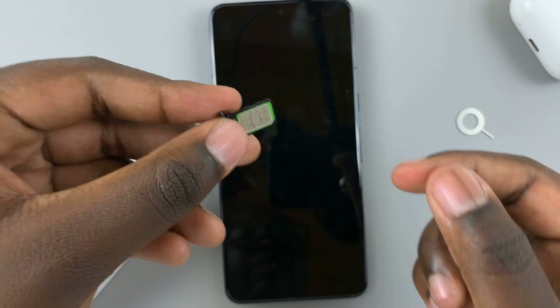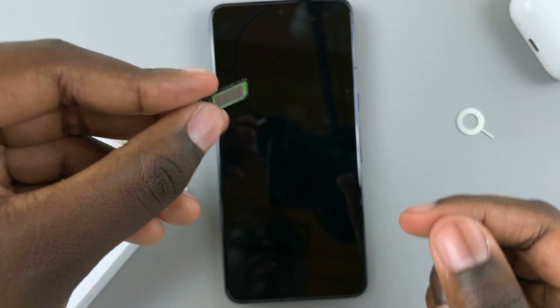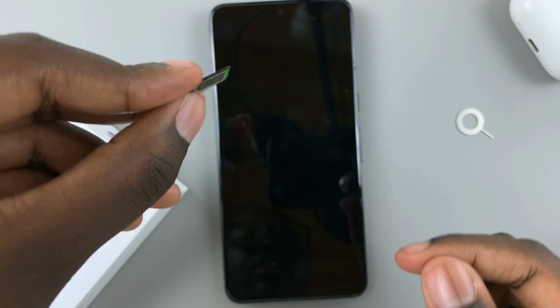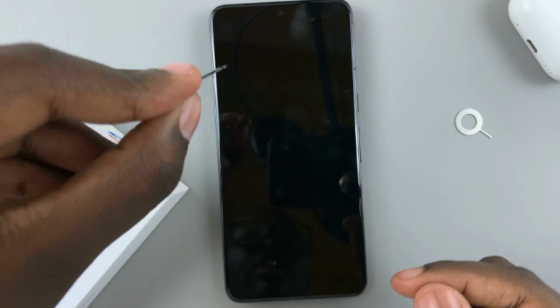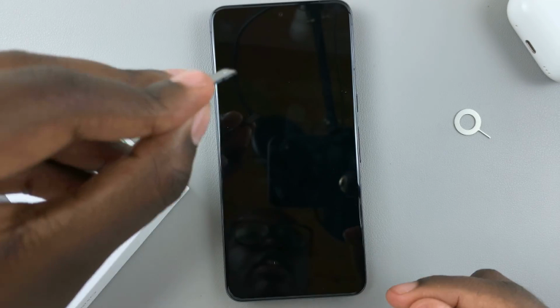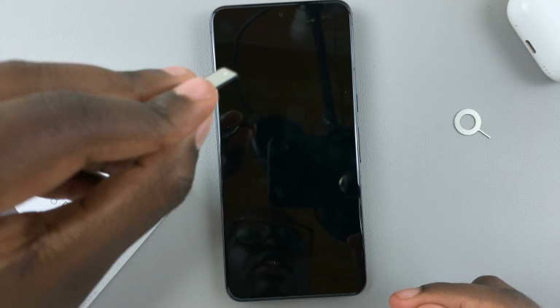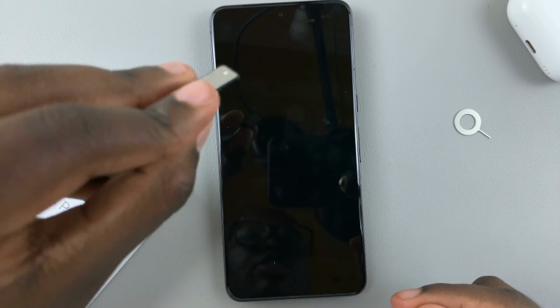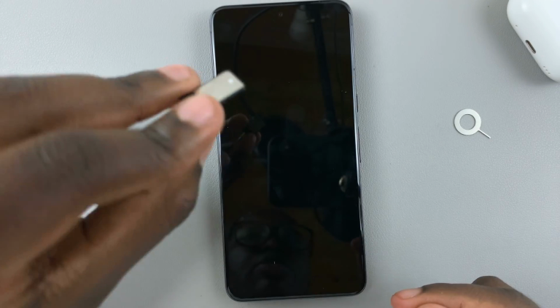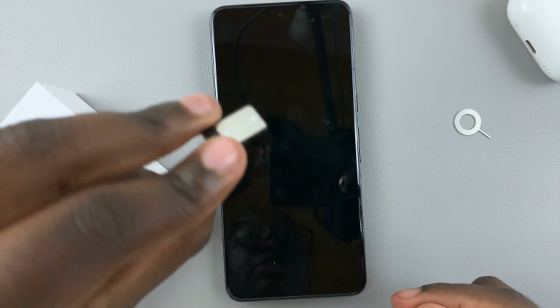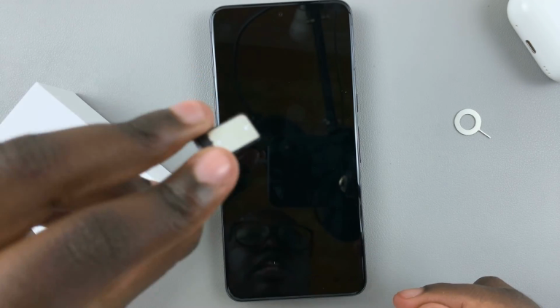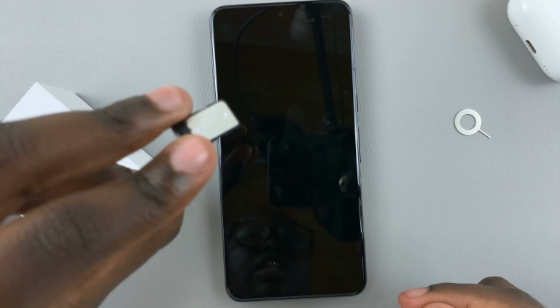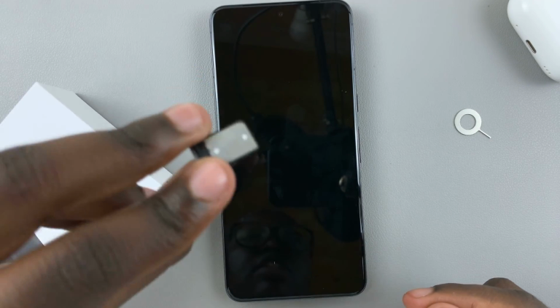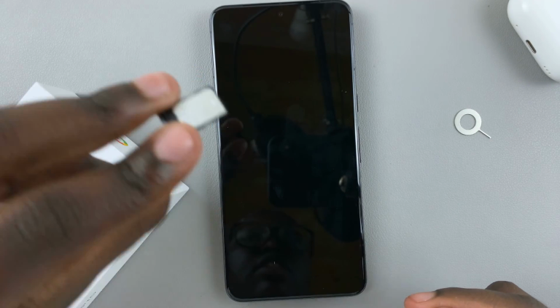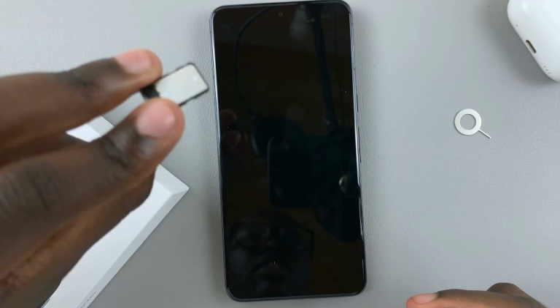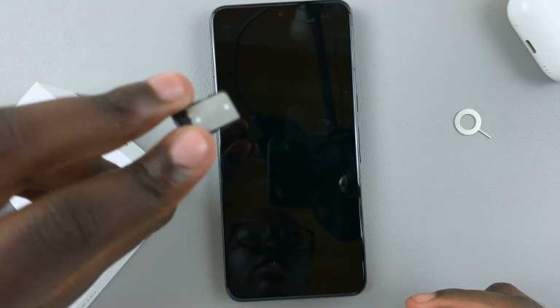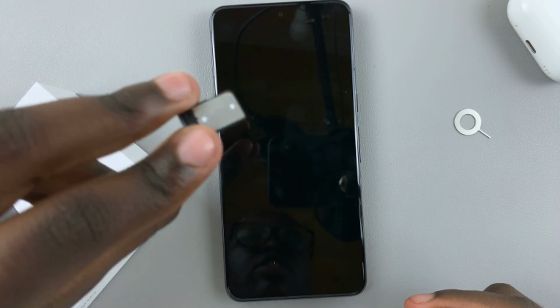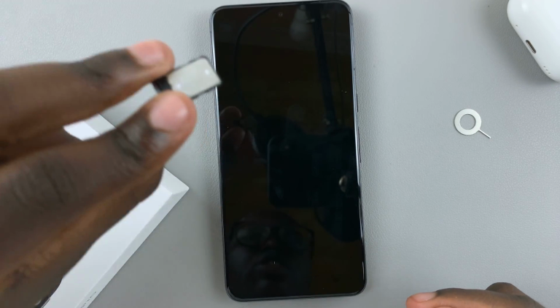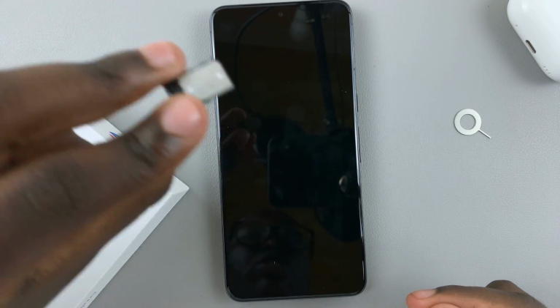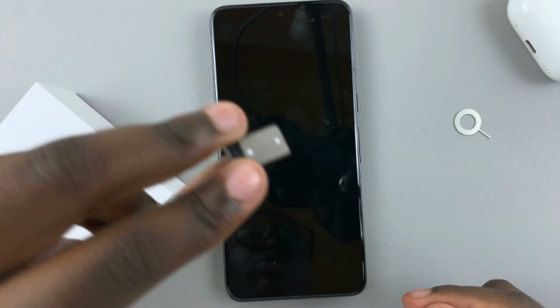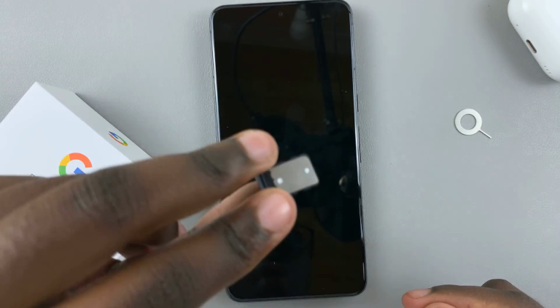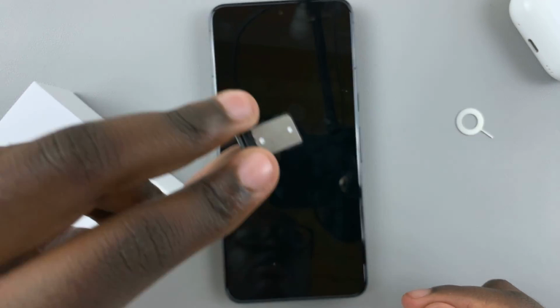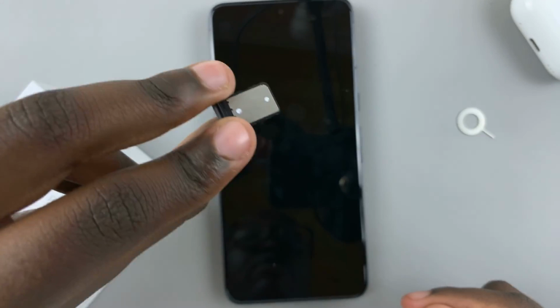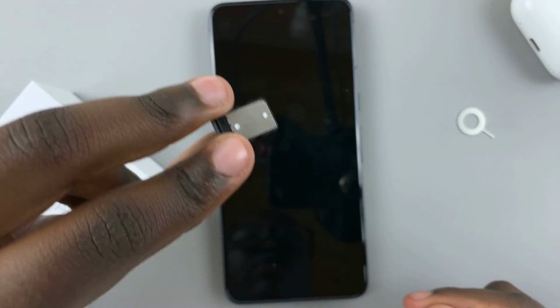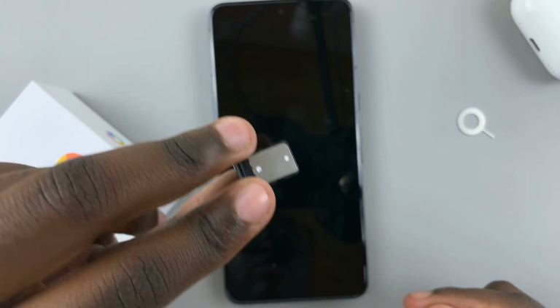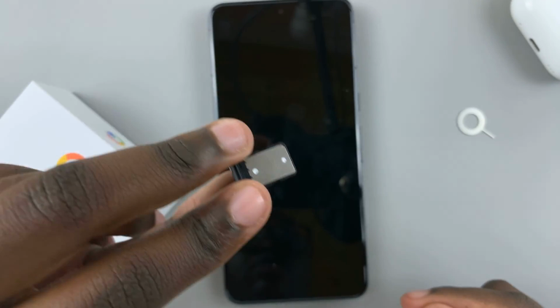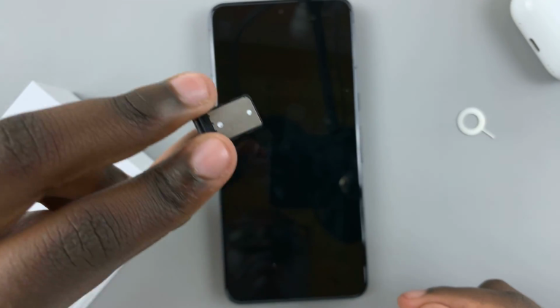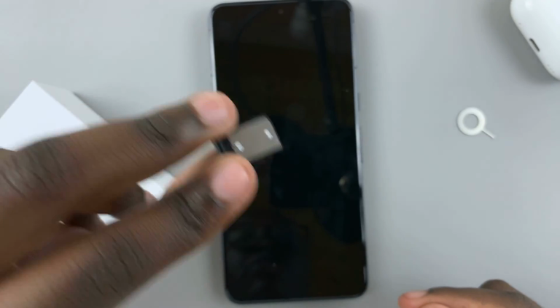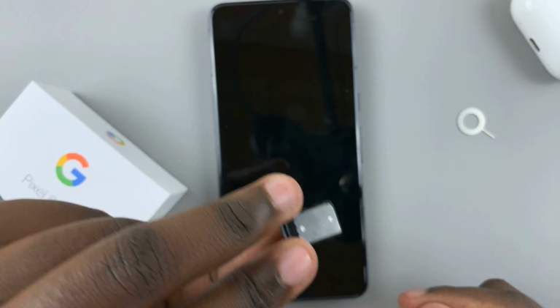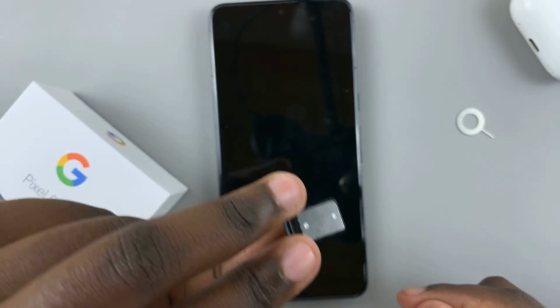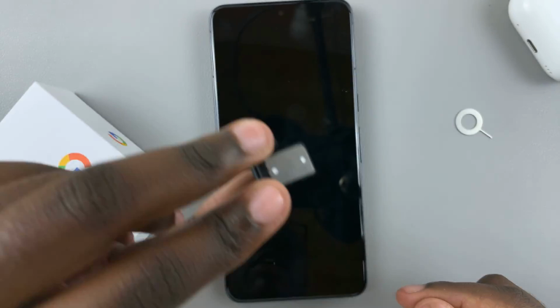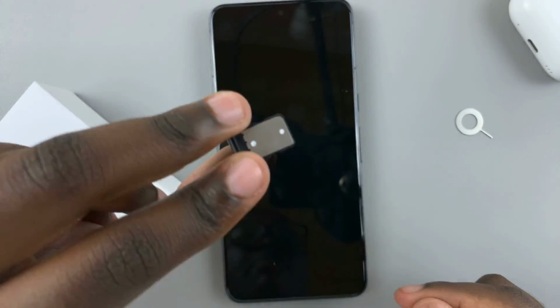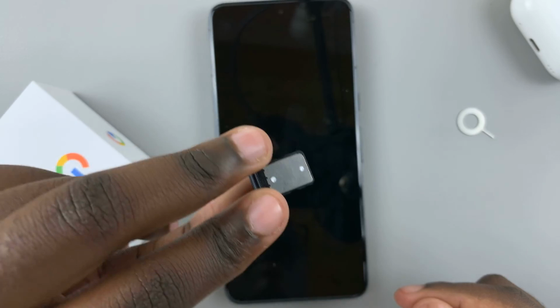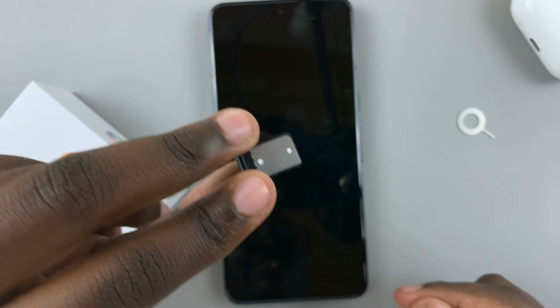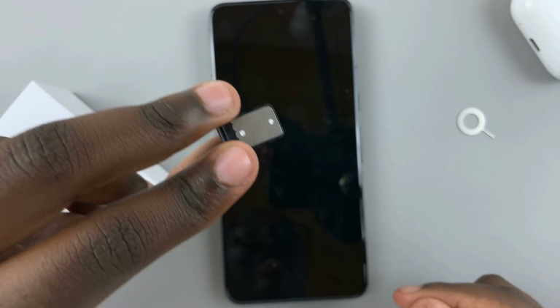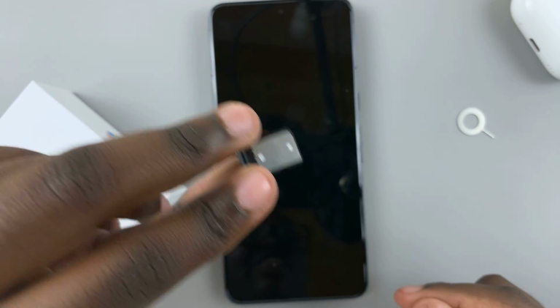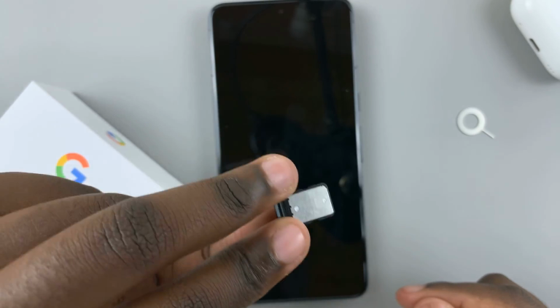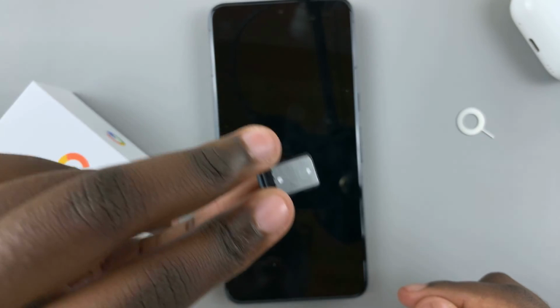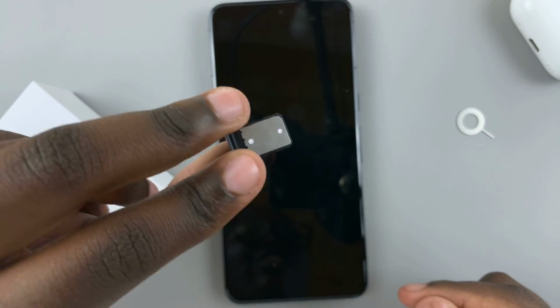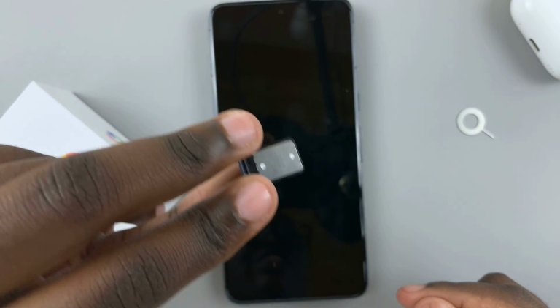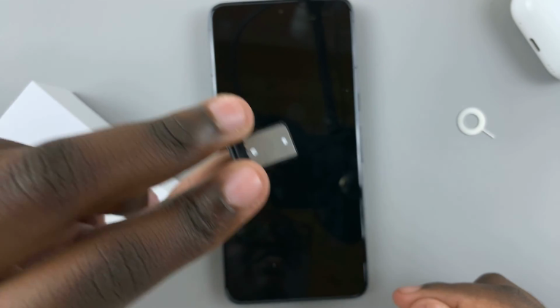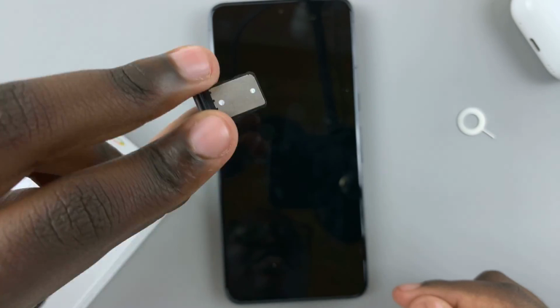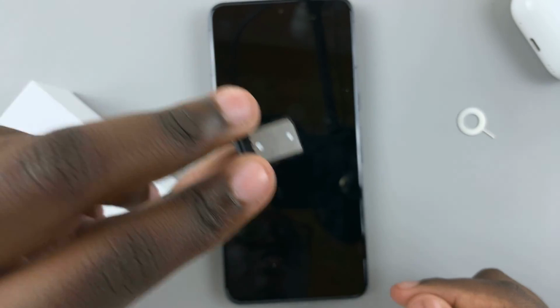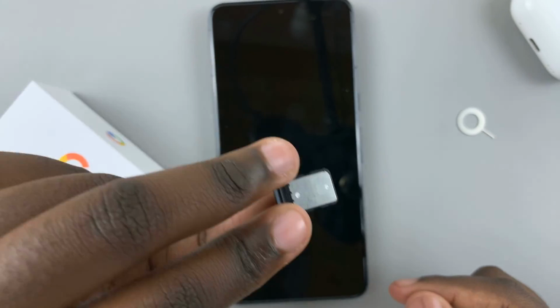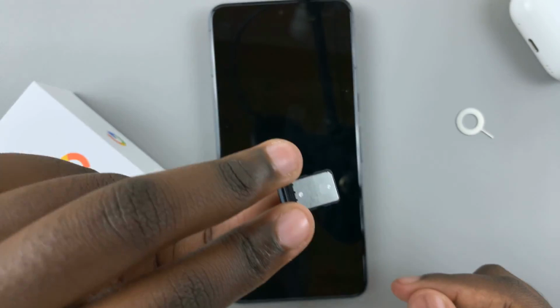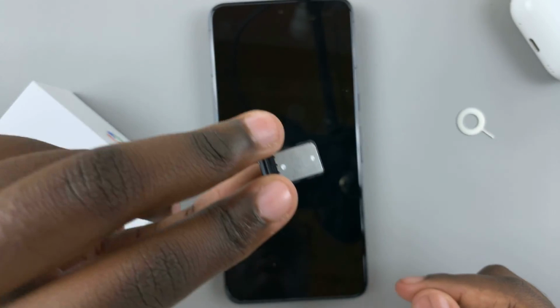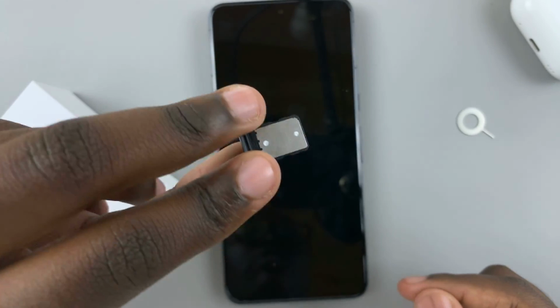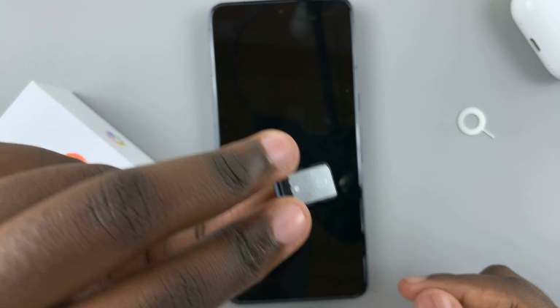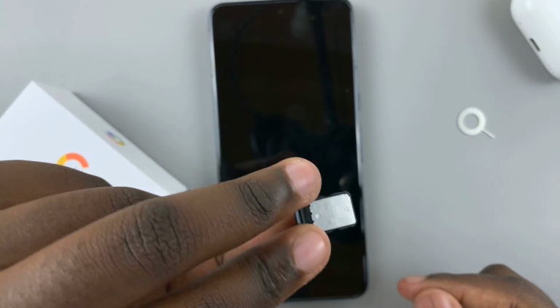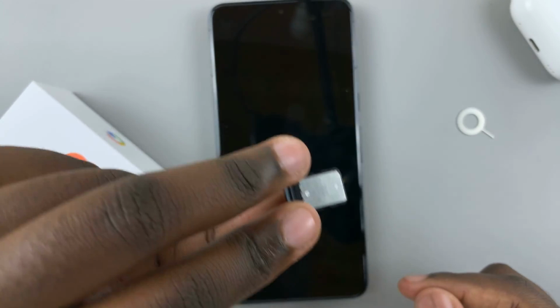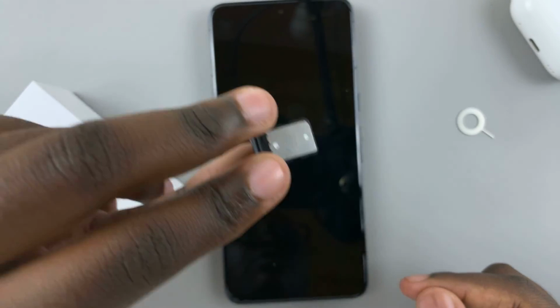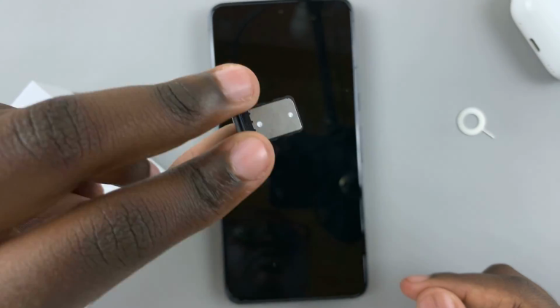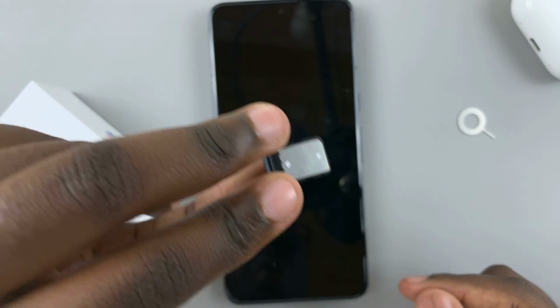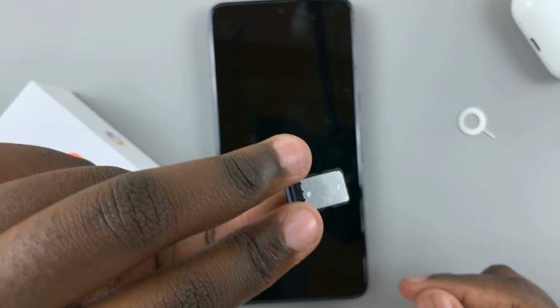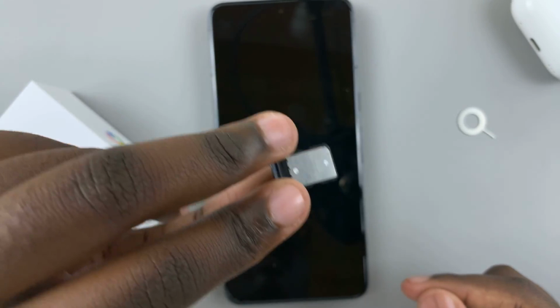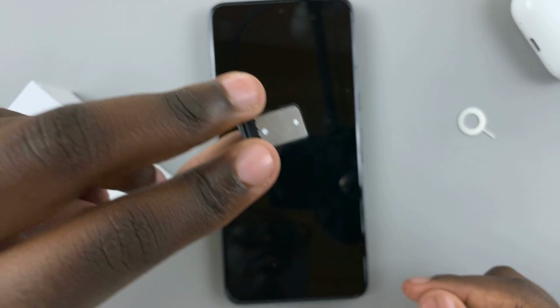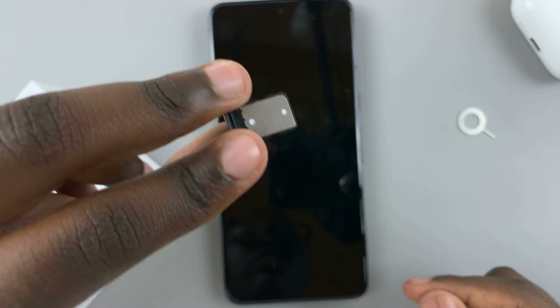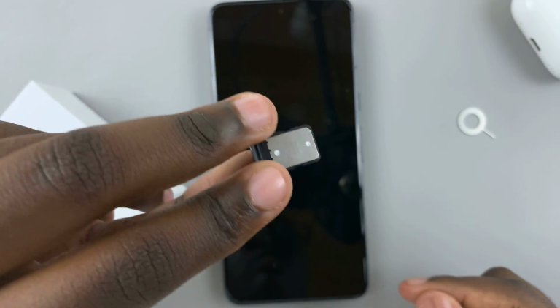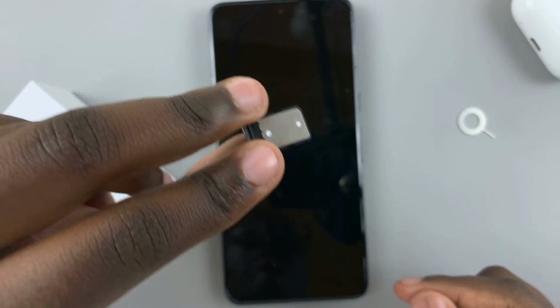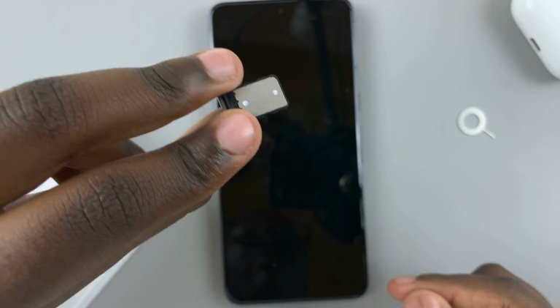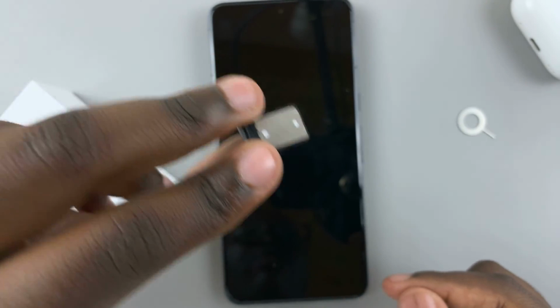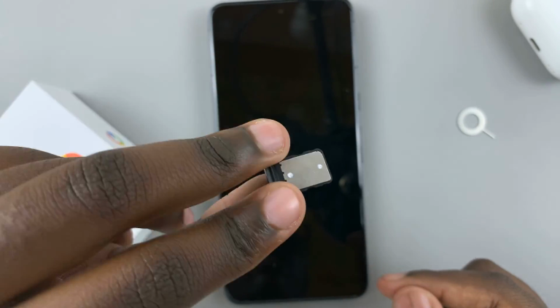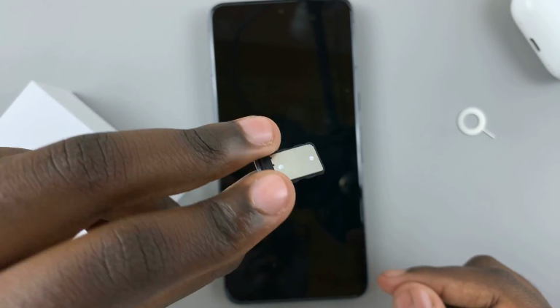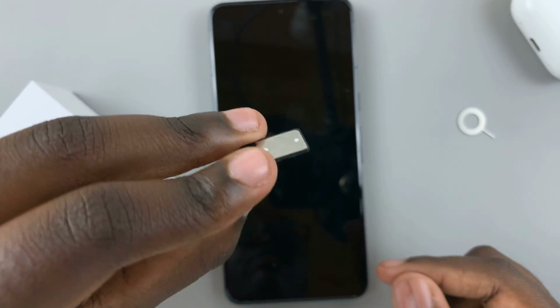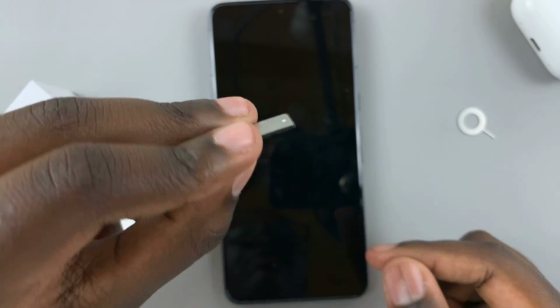To test, just wave your SIM tray upside down to make sure that your SIM card doesn't fall off.